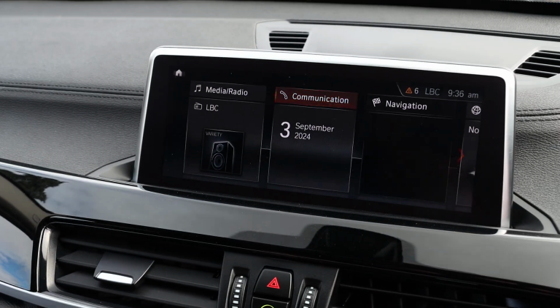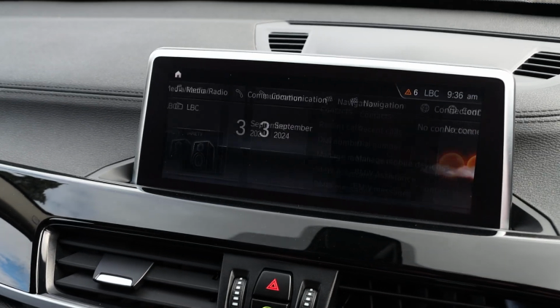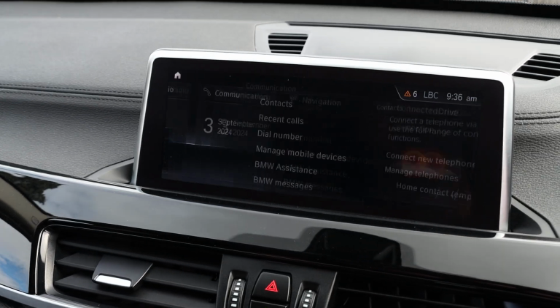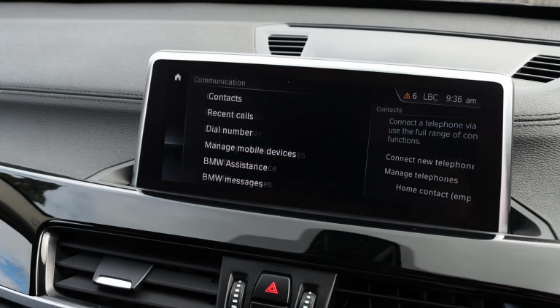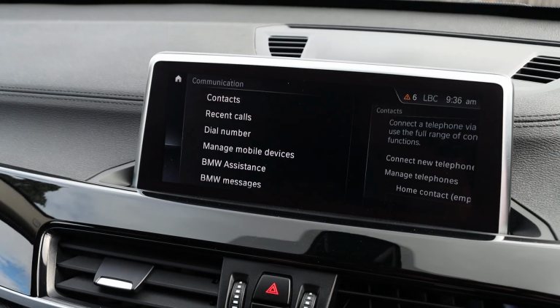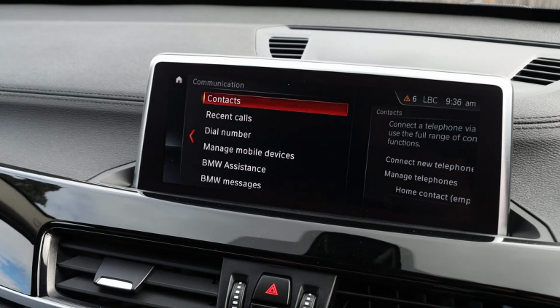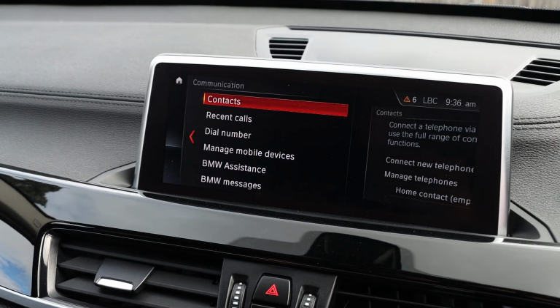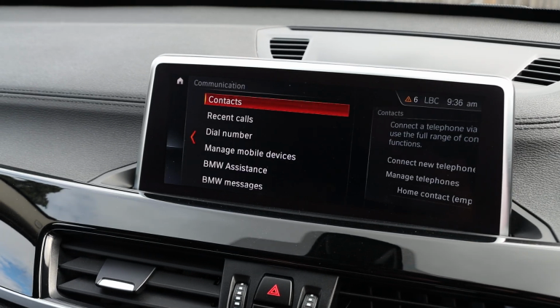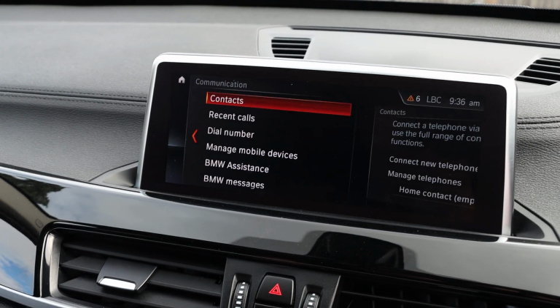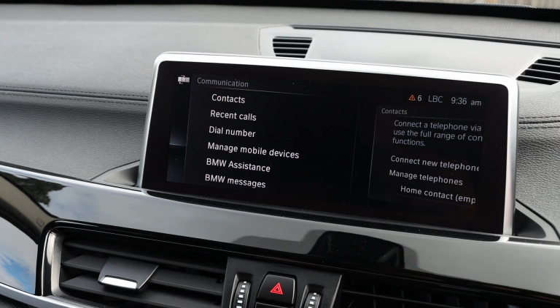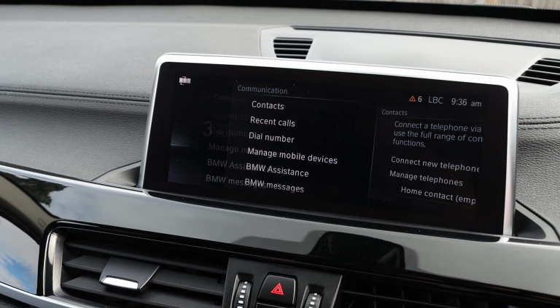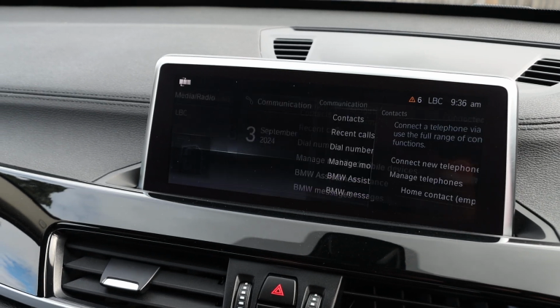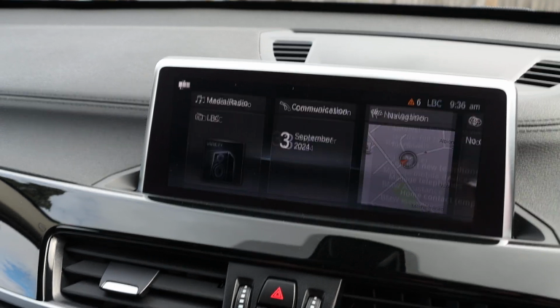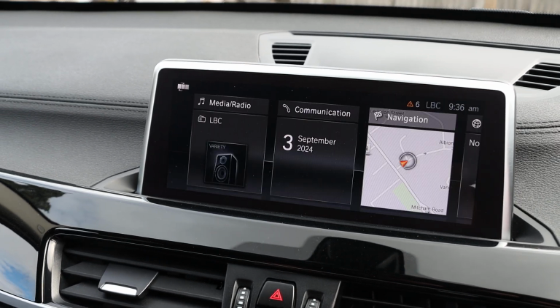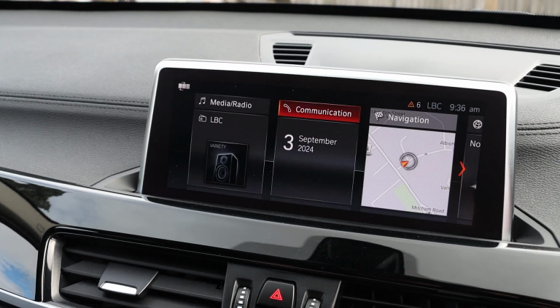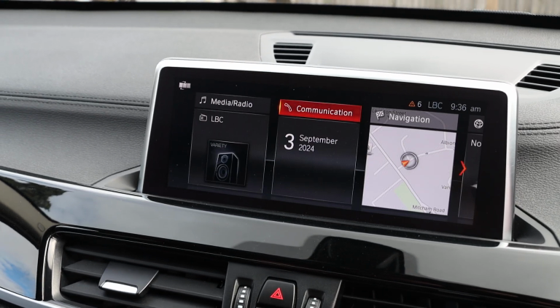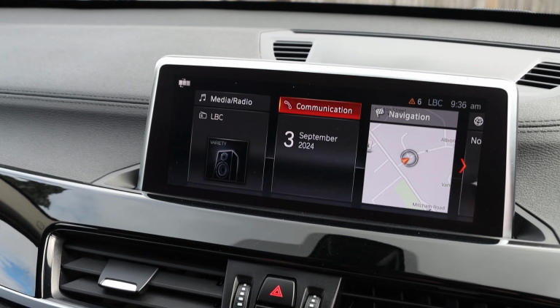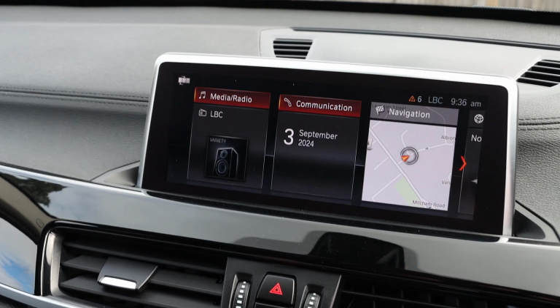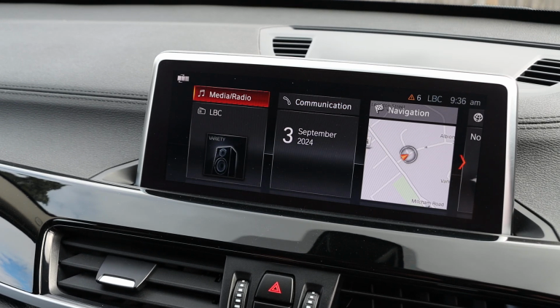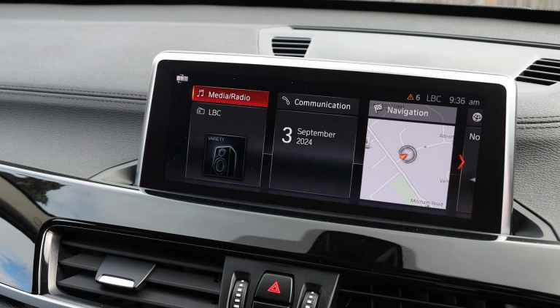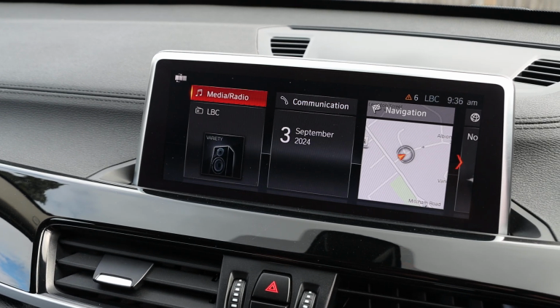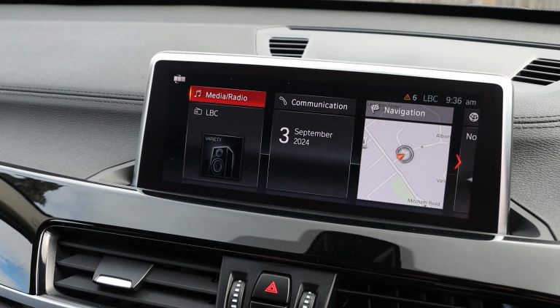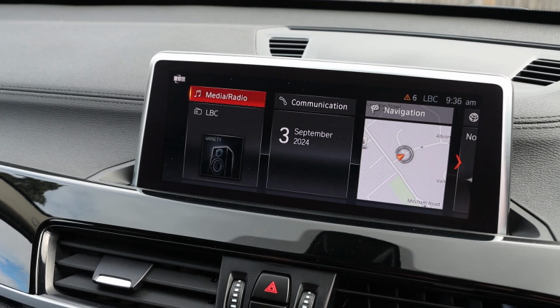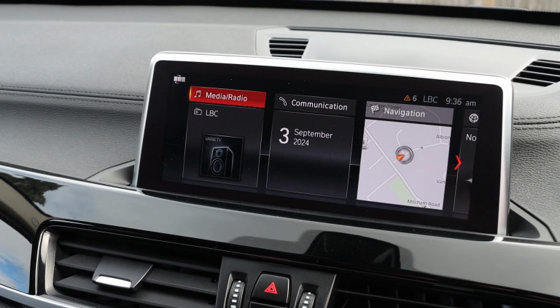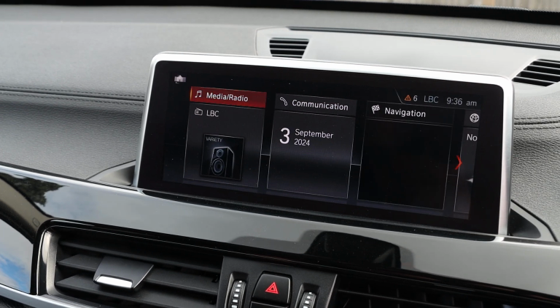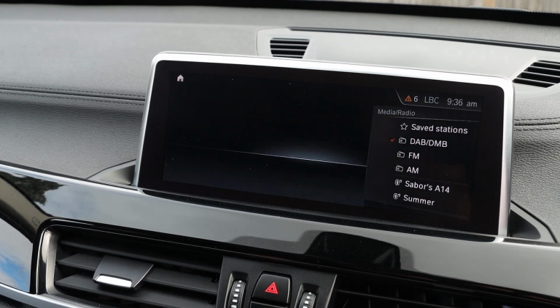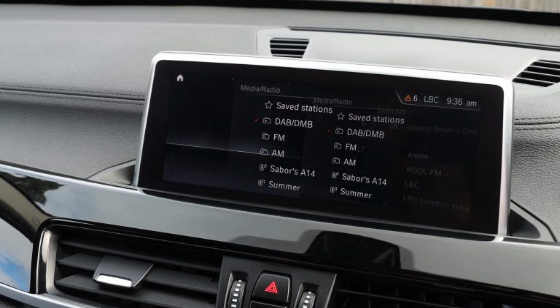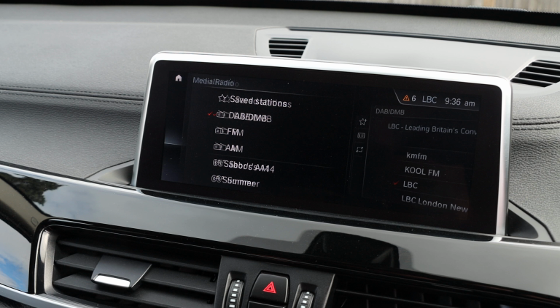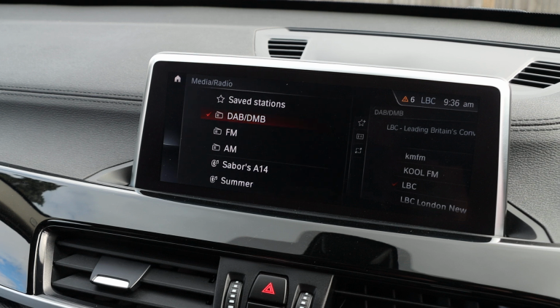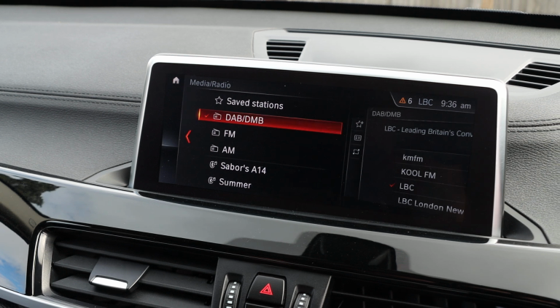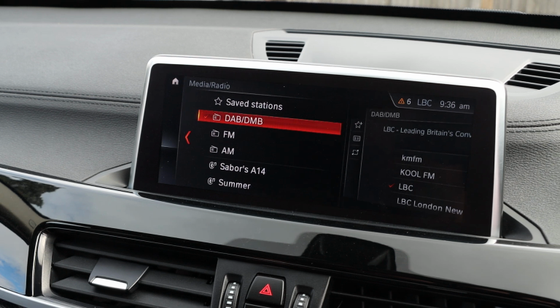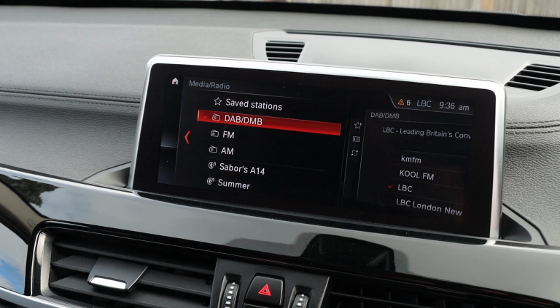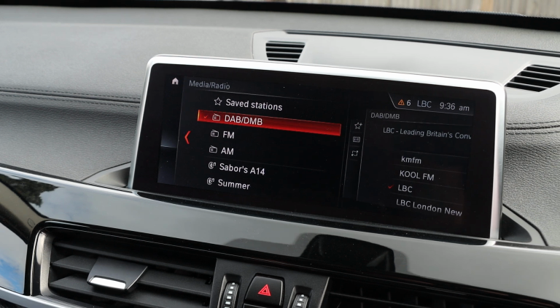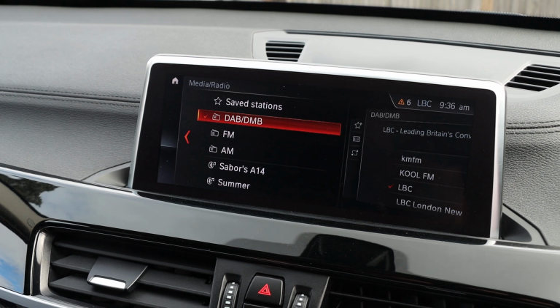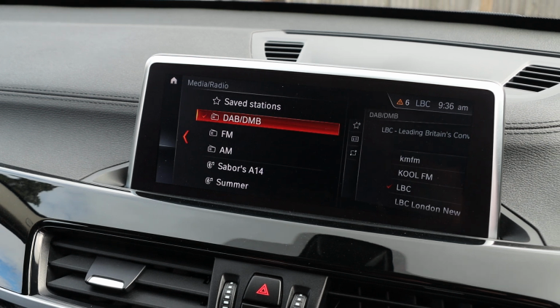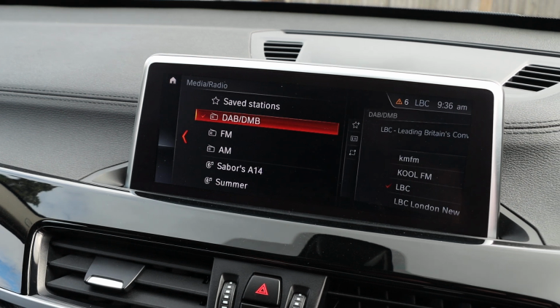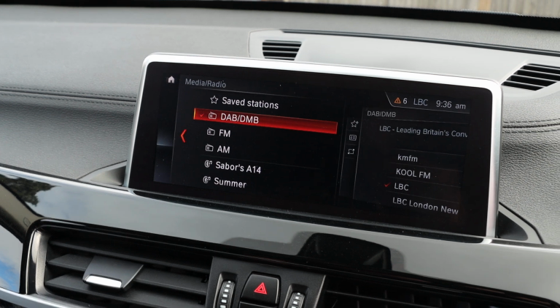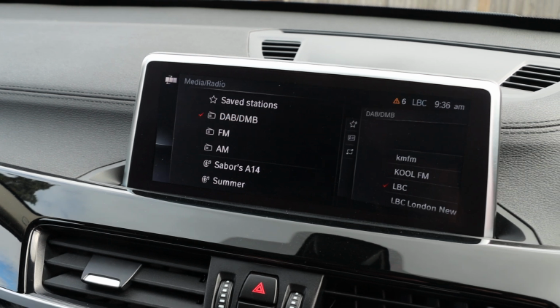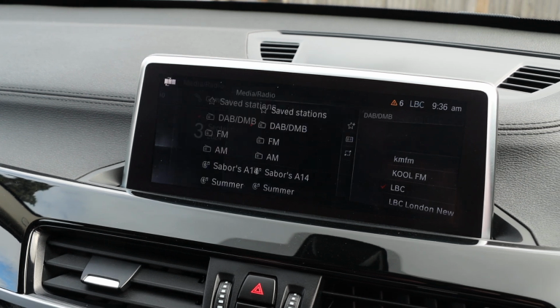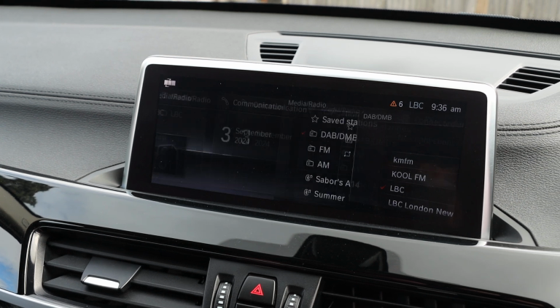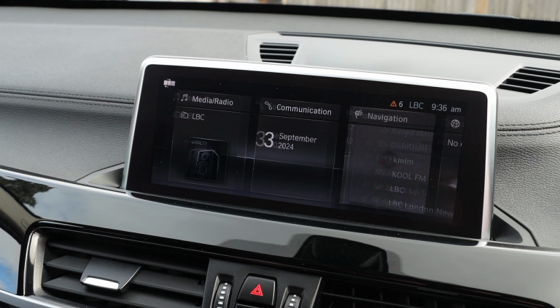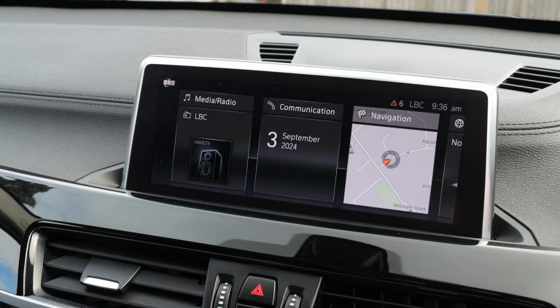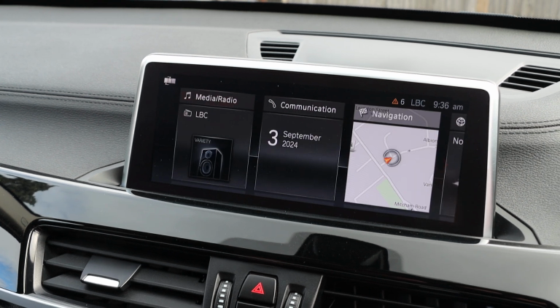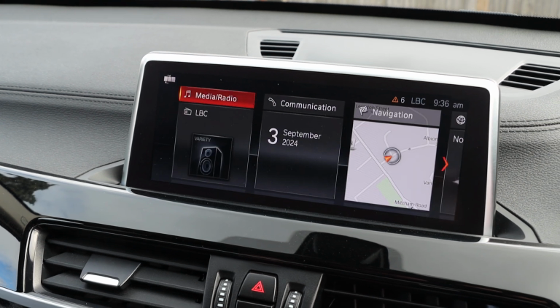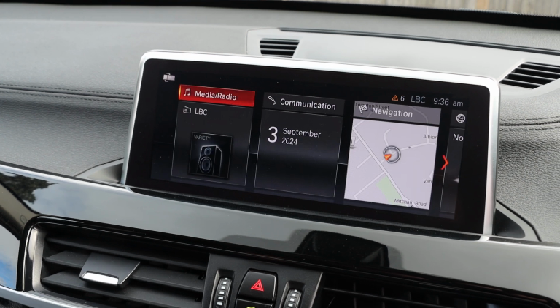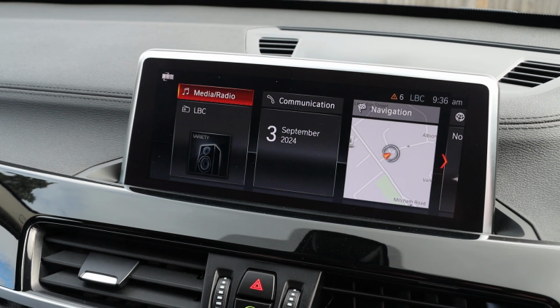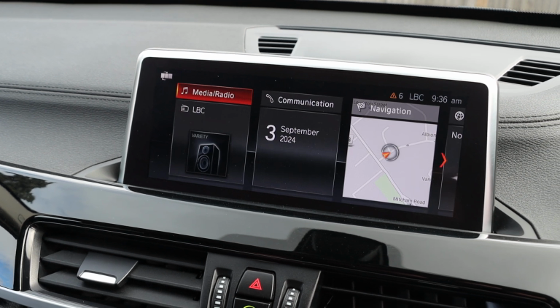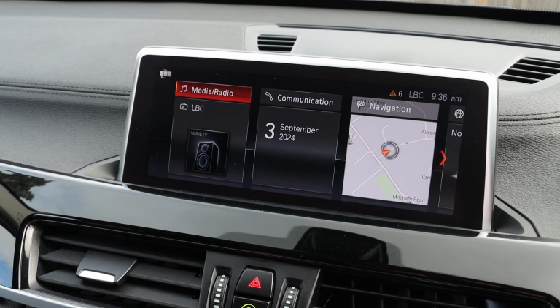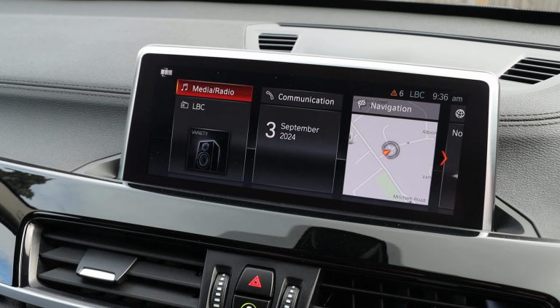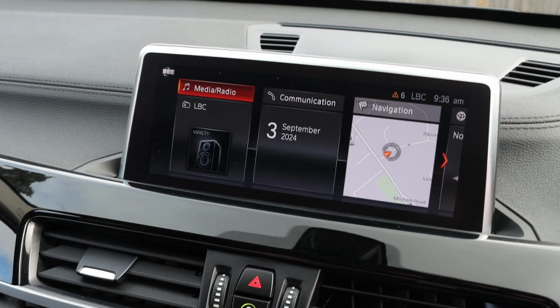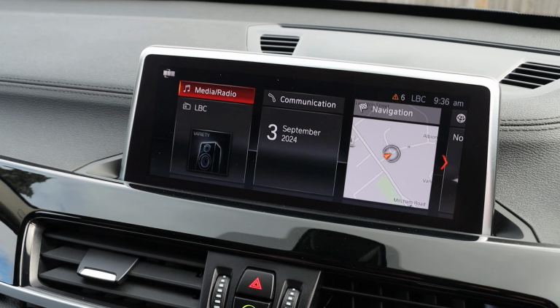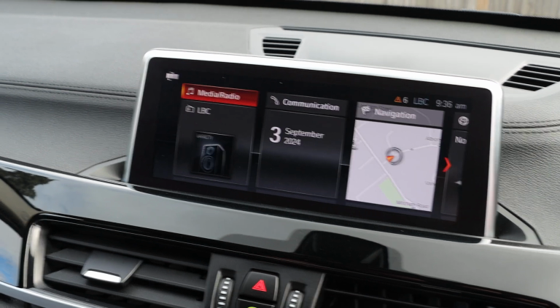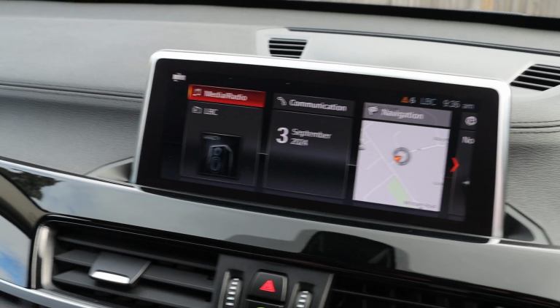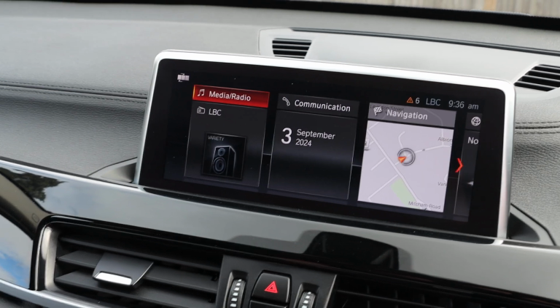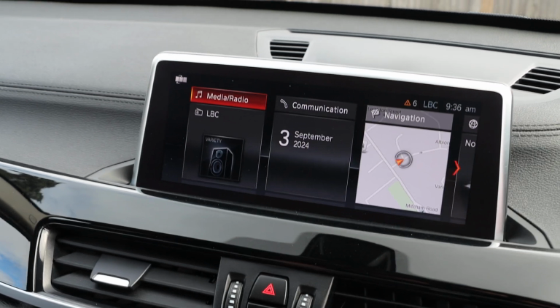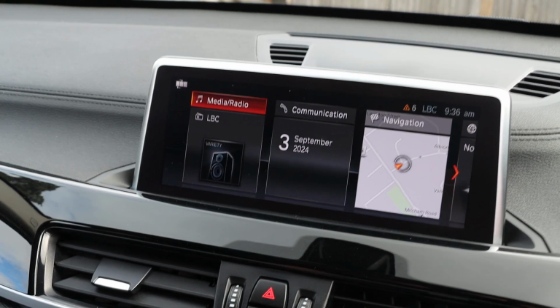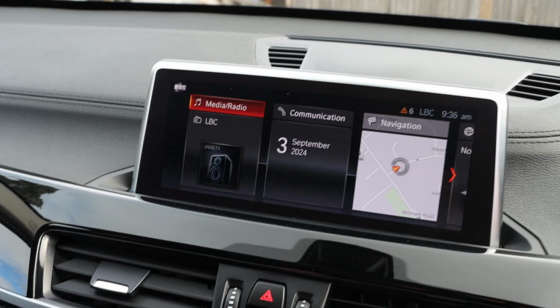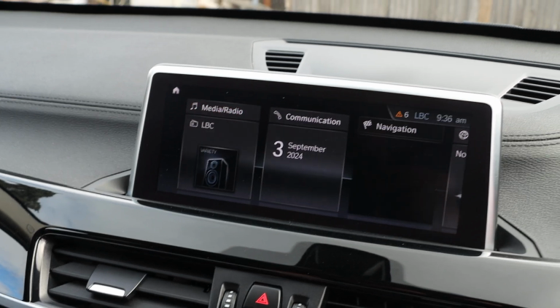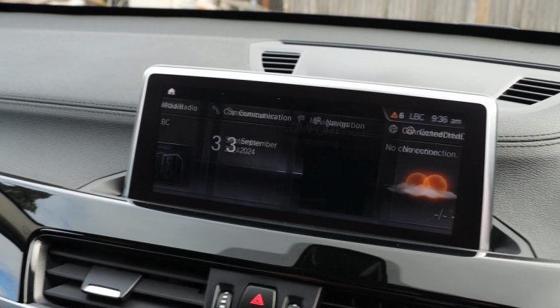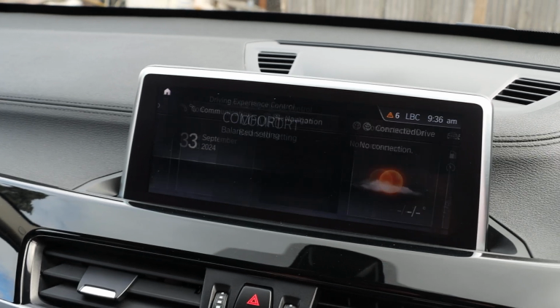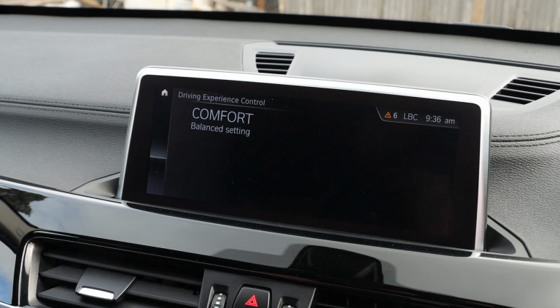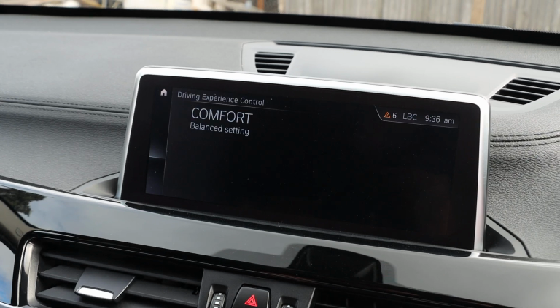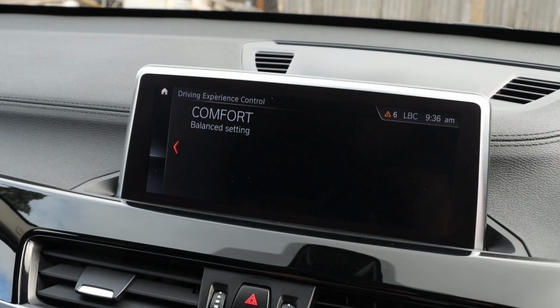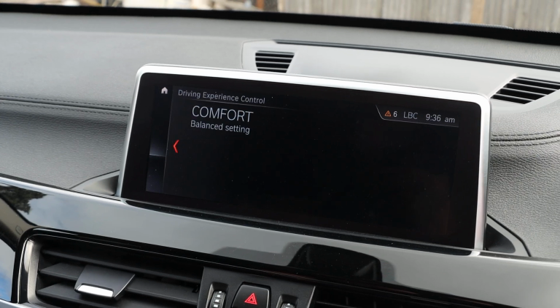Bluetooth telephone connection, Bluetooth audio, DAB radio, and driving select mode.